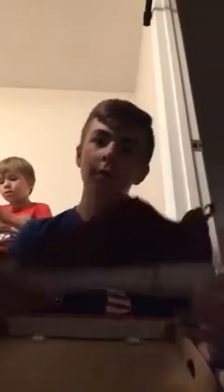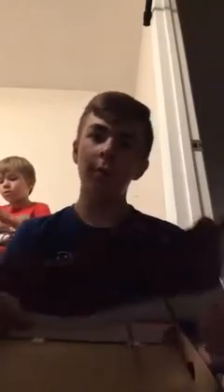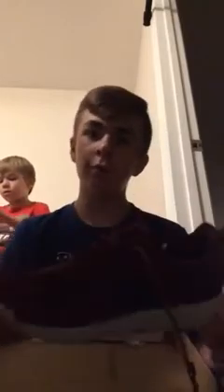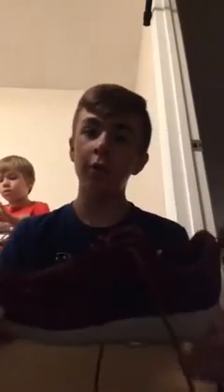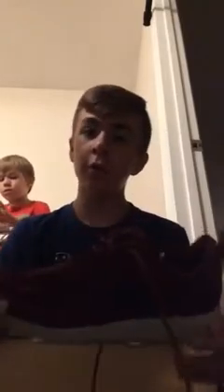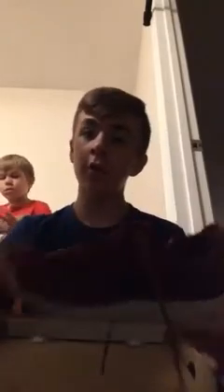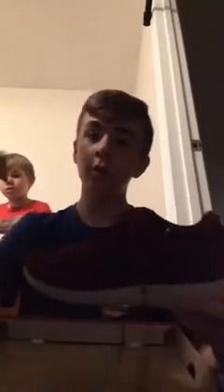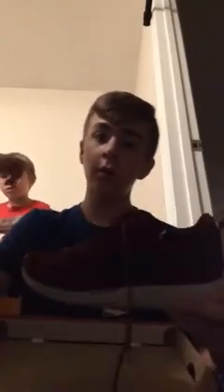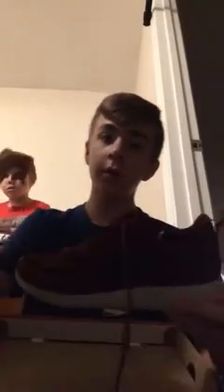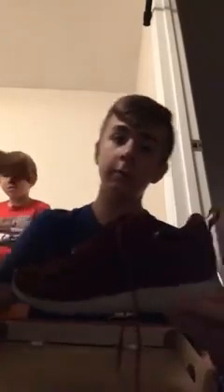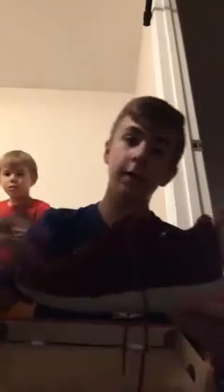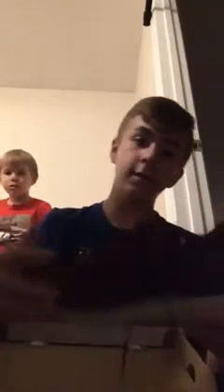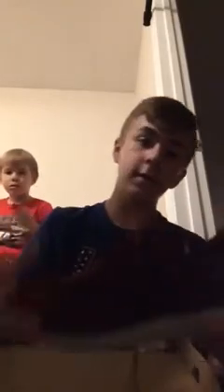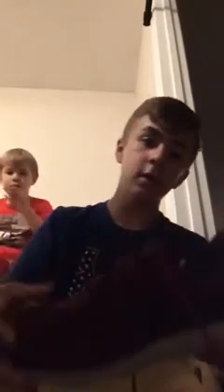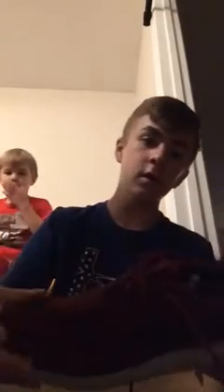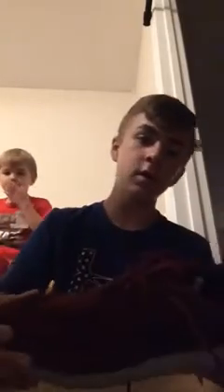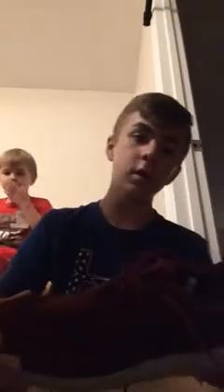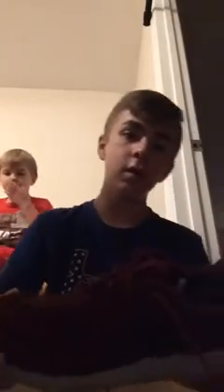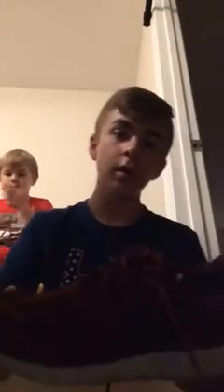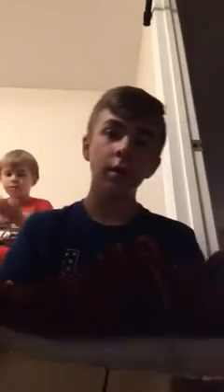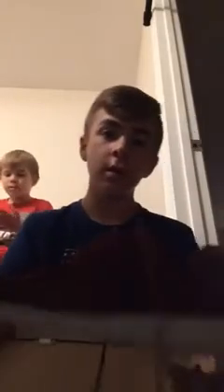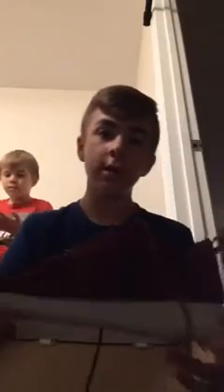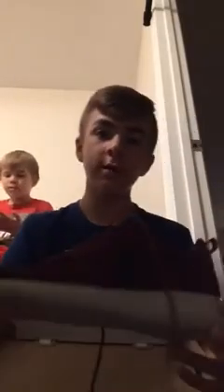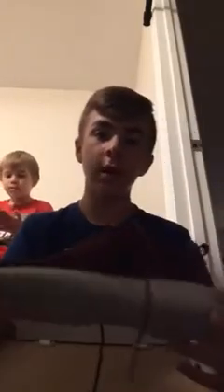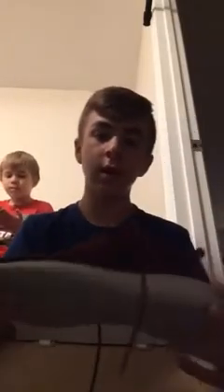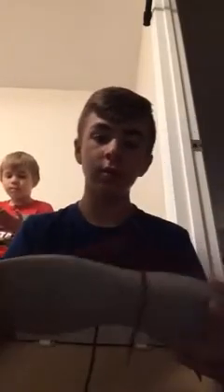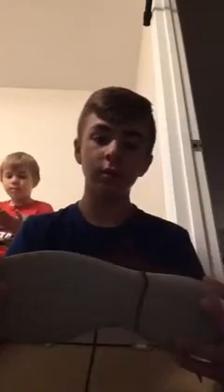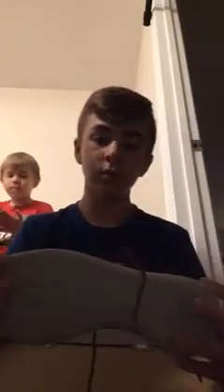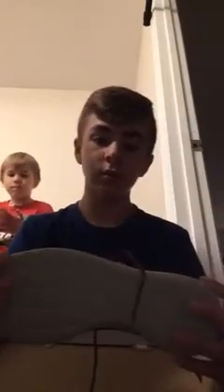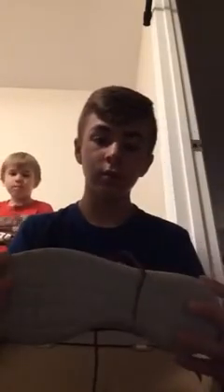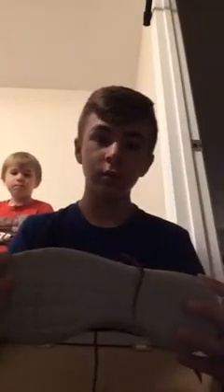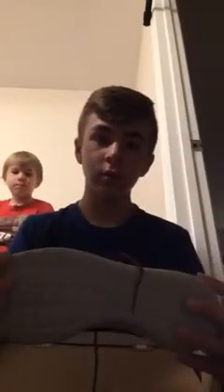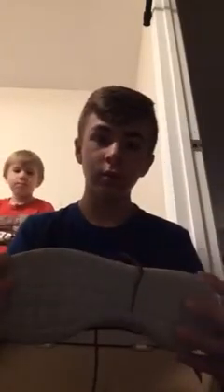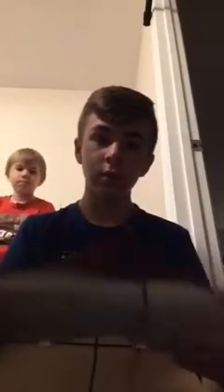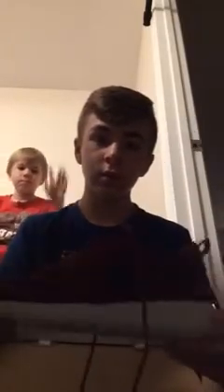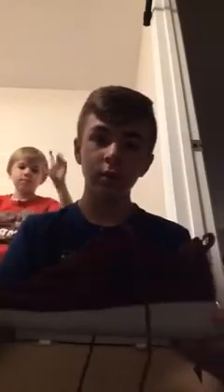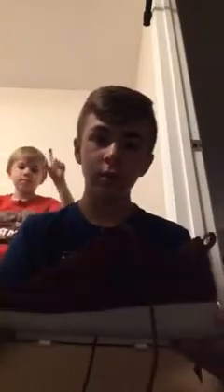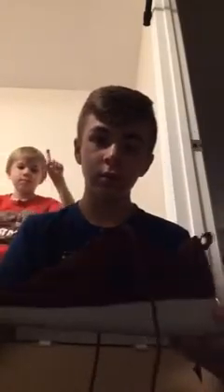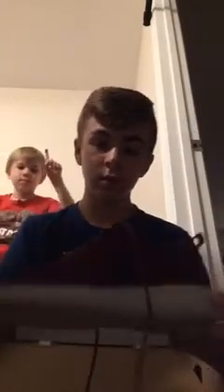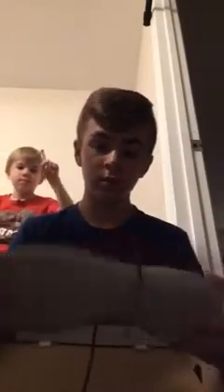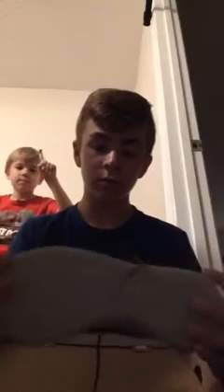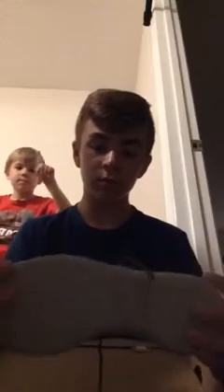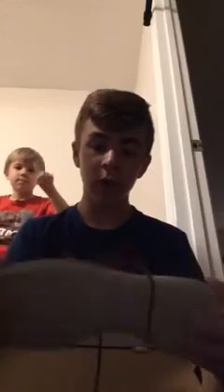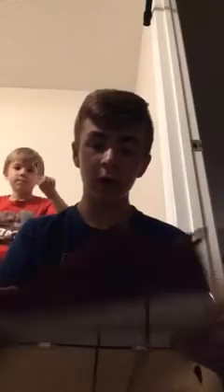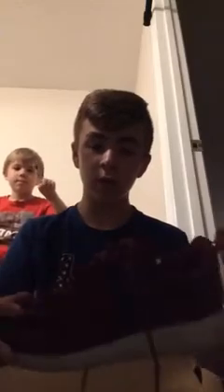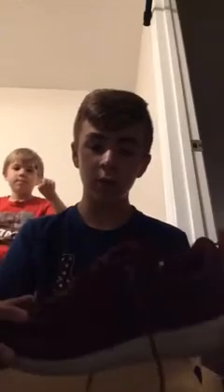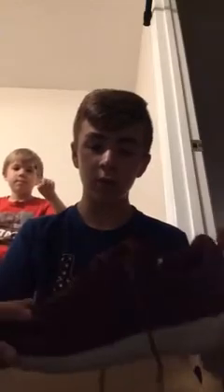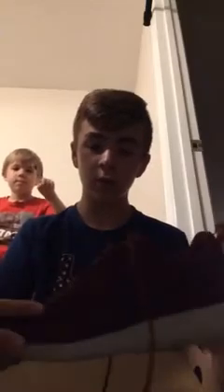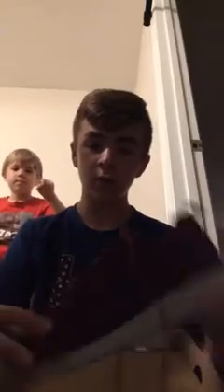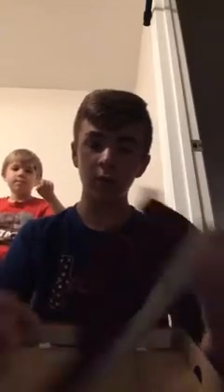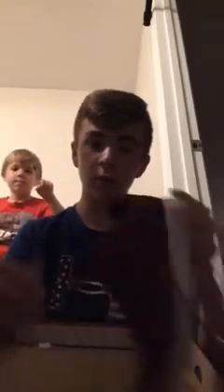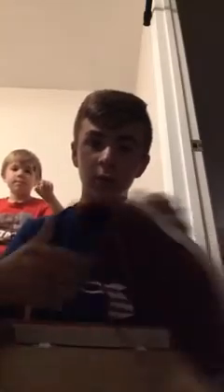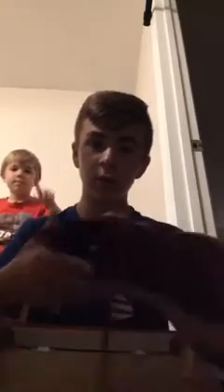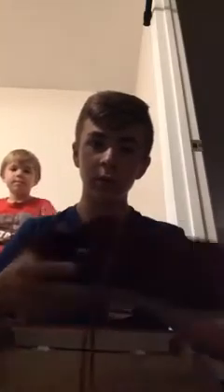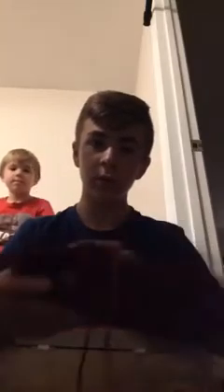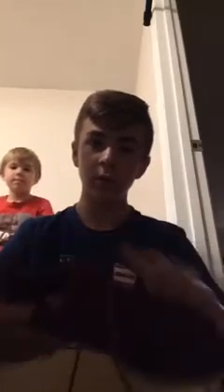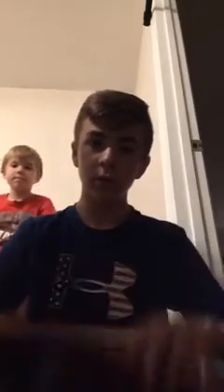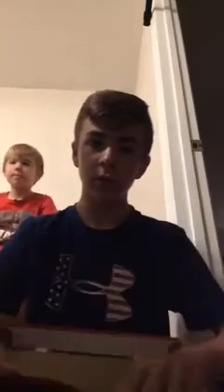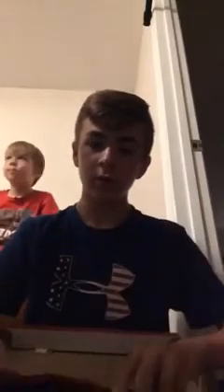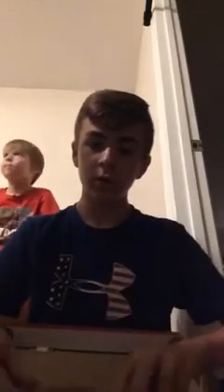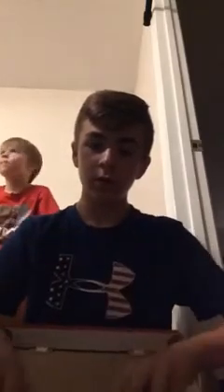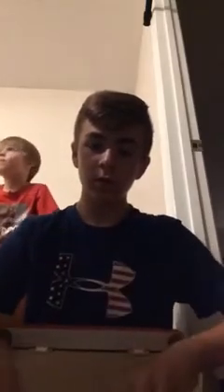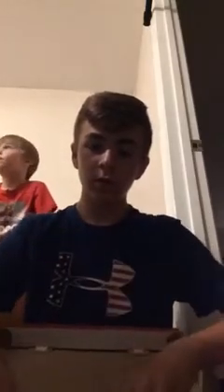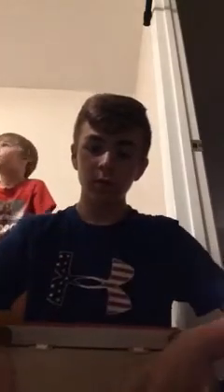My brother, right at the back there, he's got some black Roshe Ones.